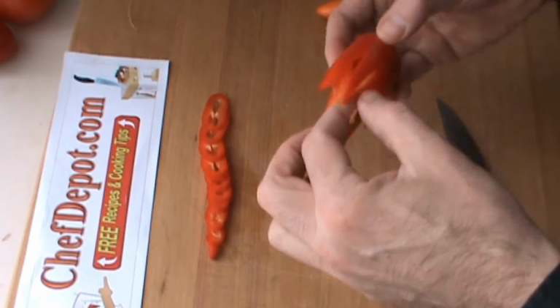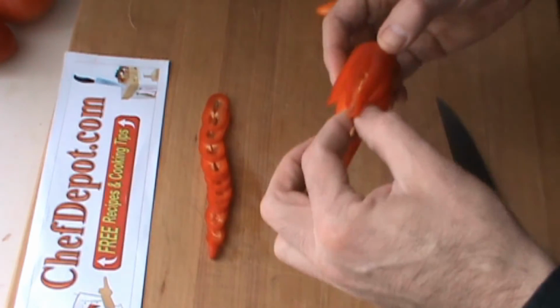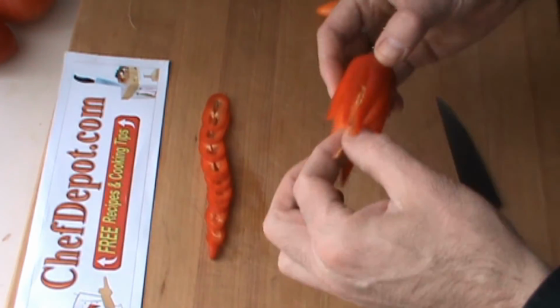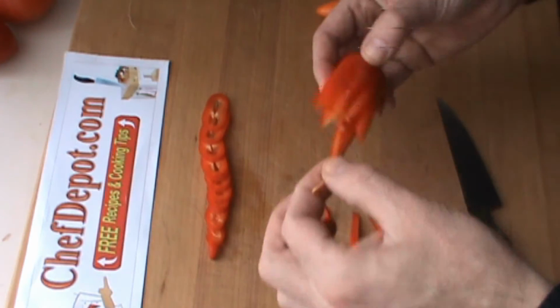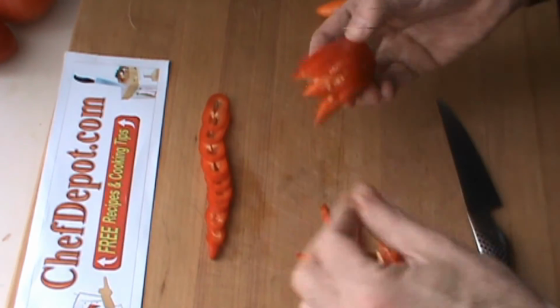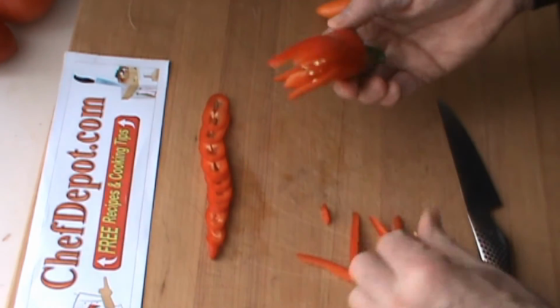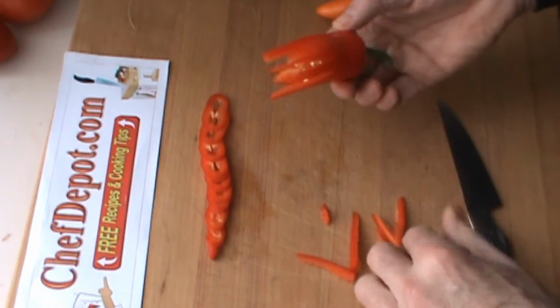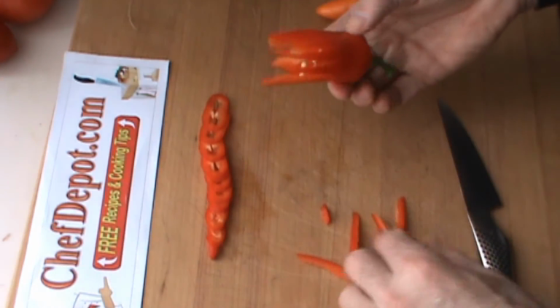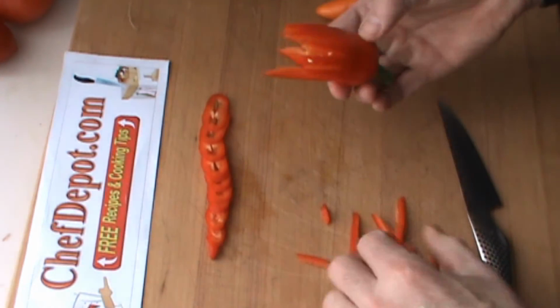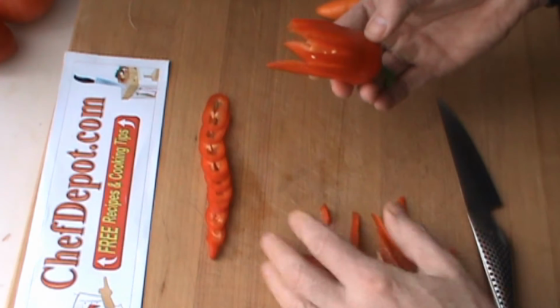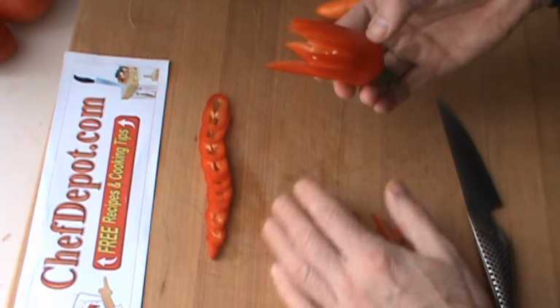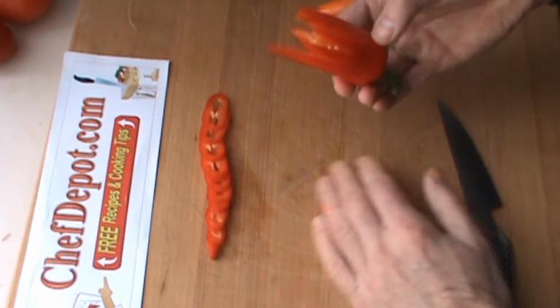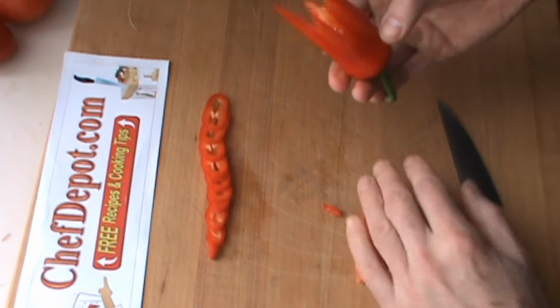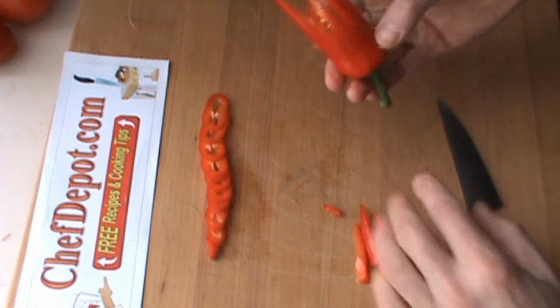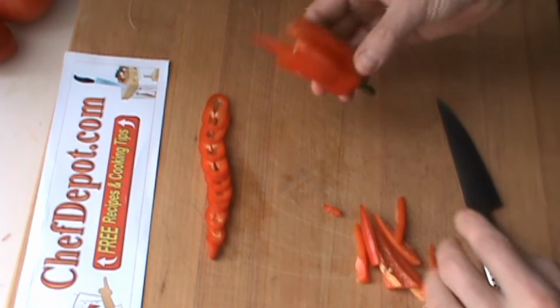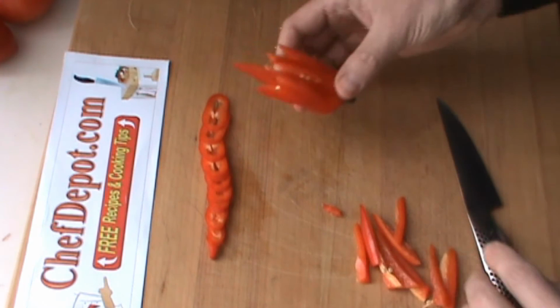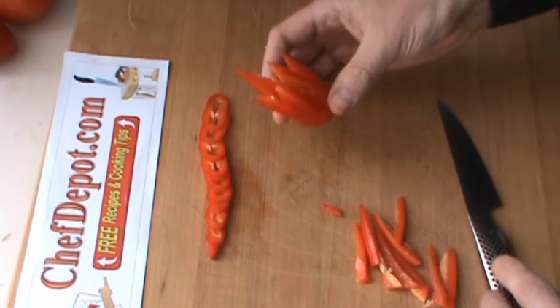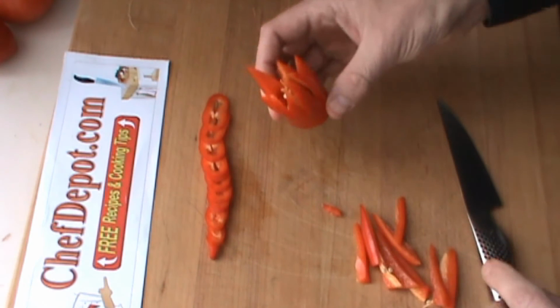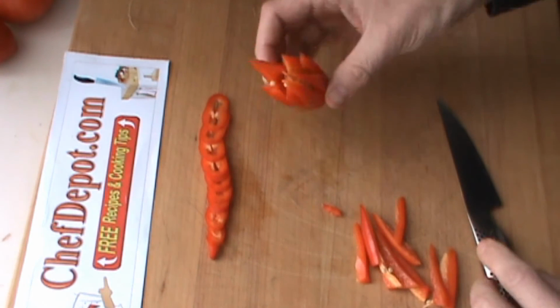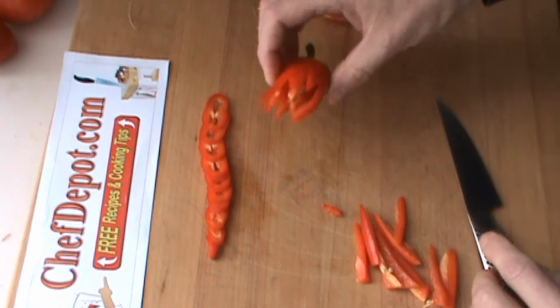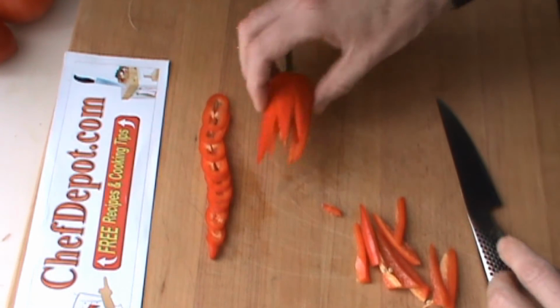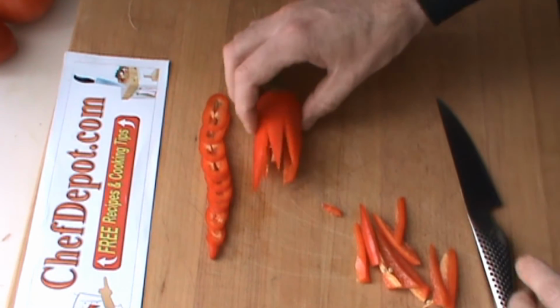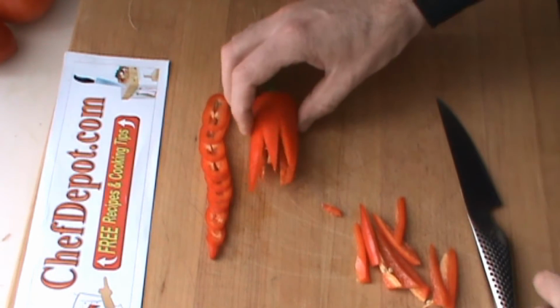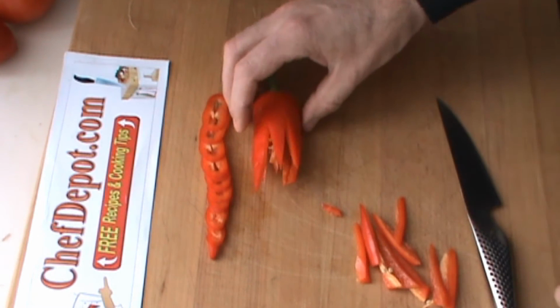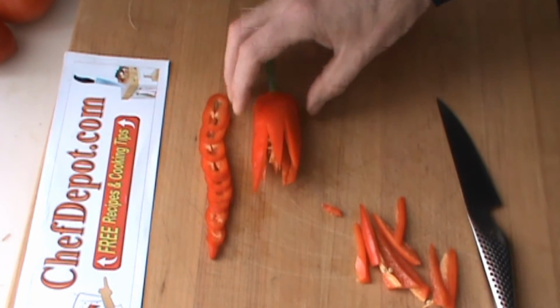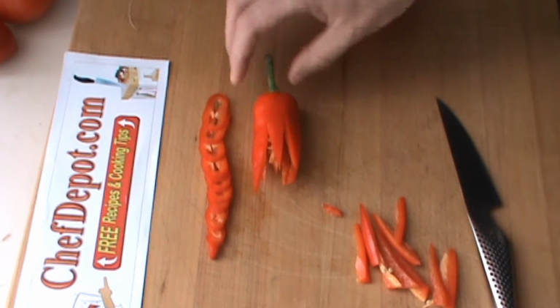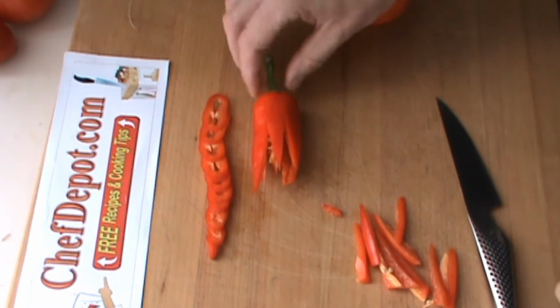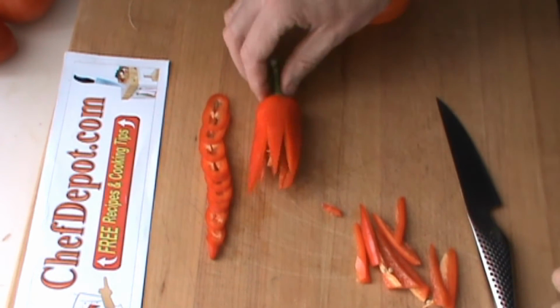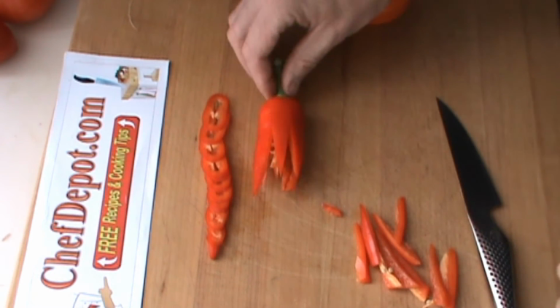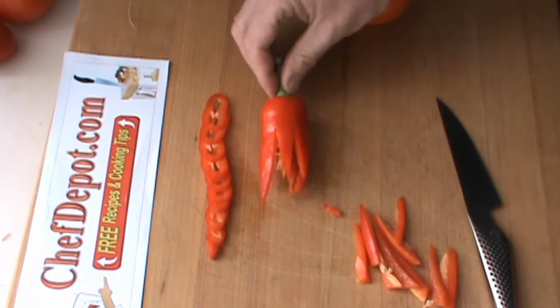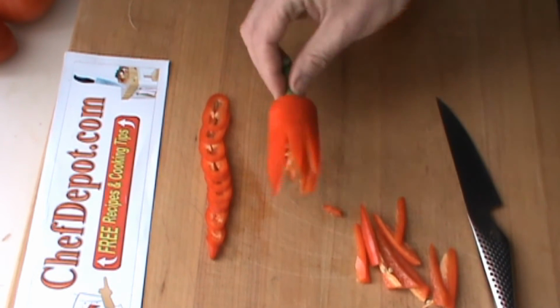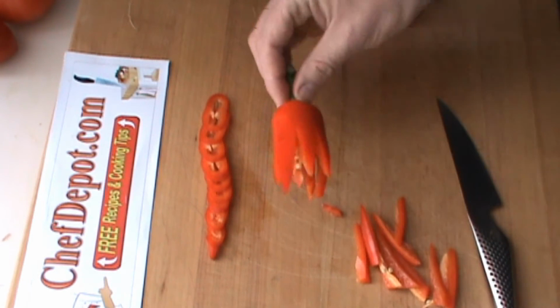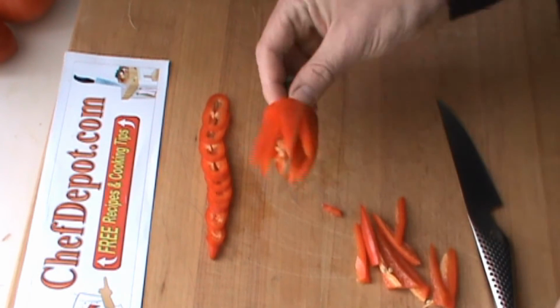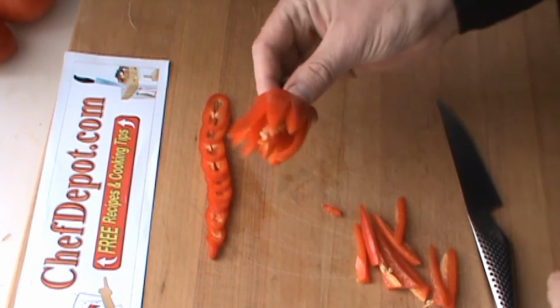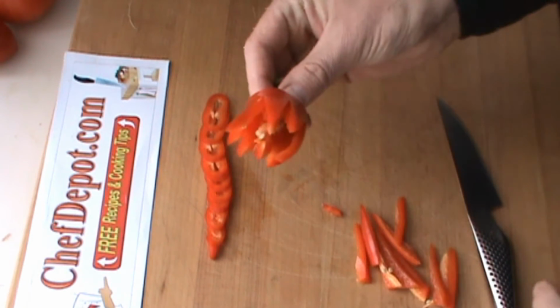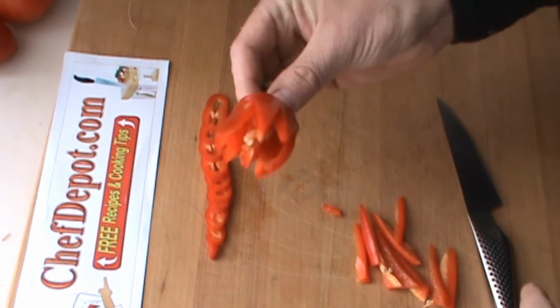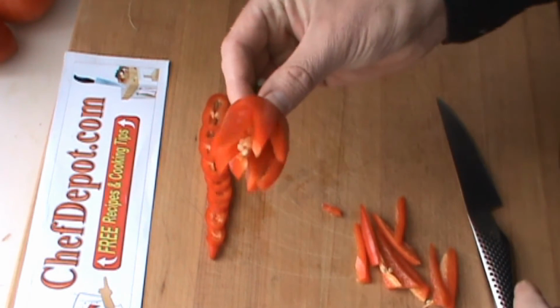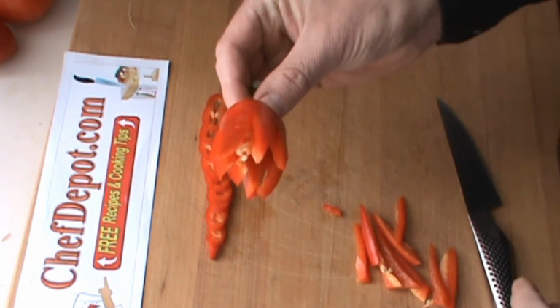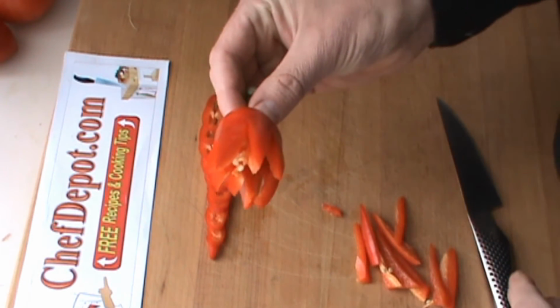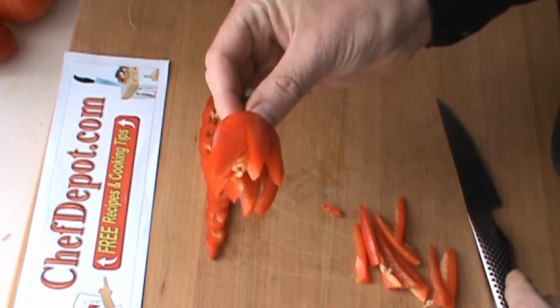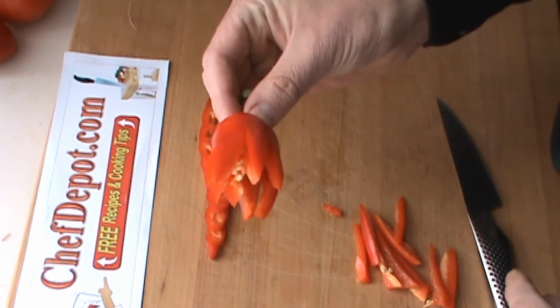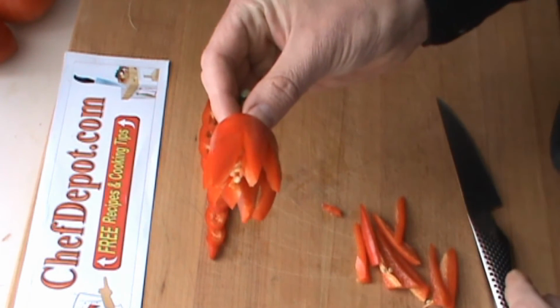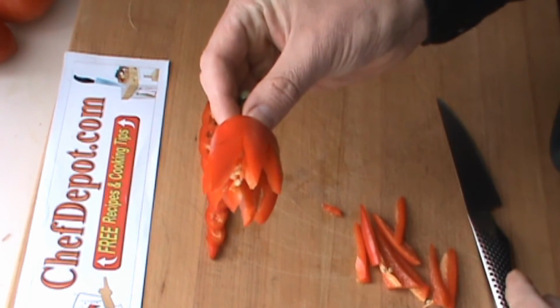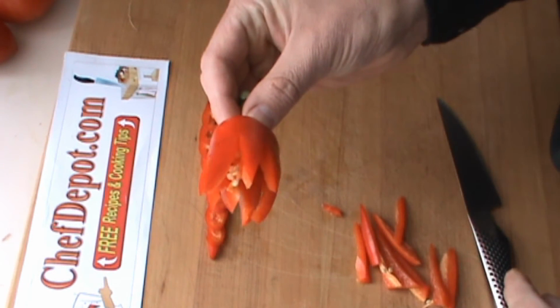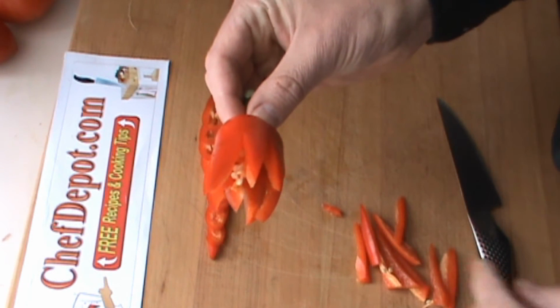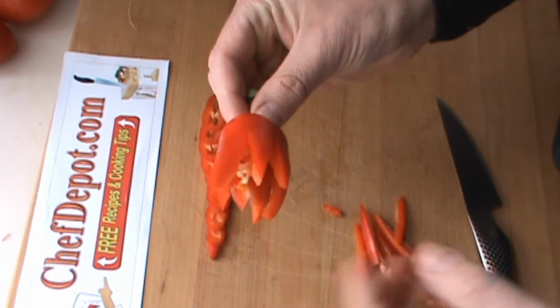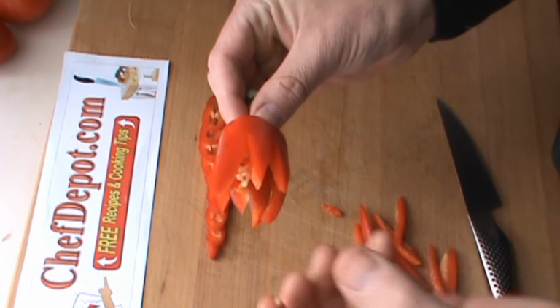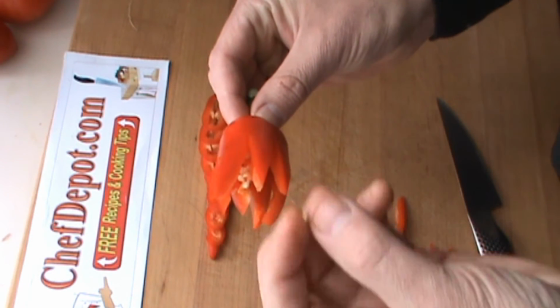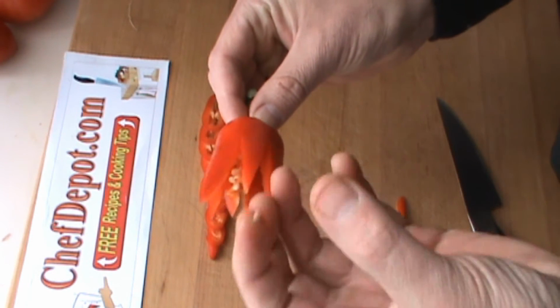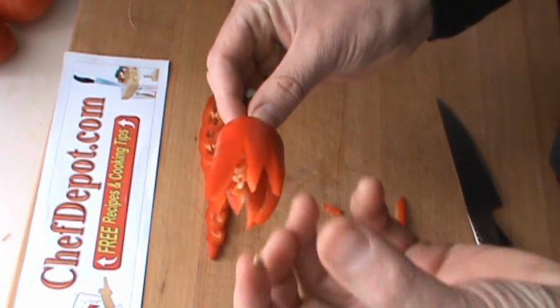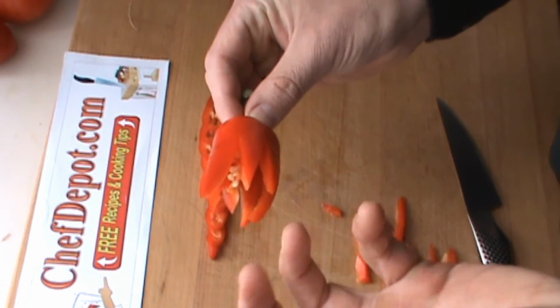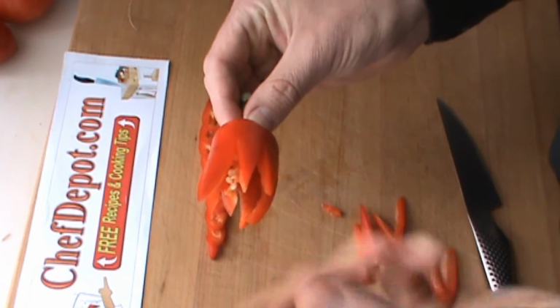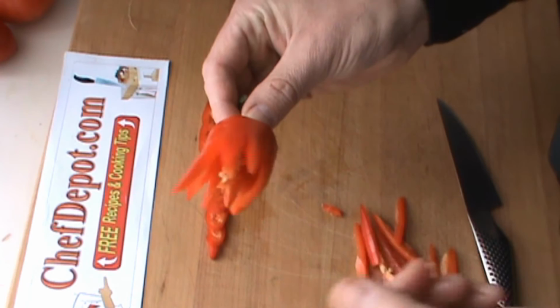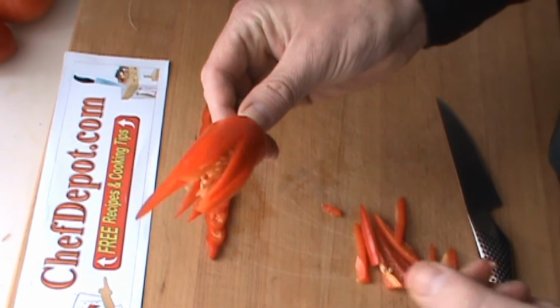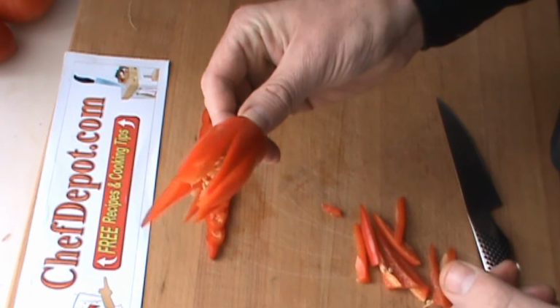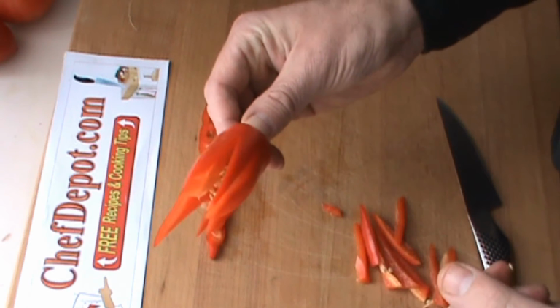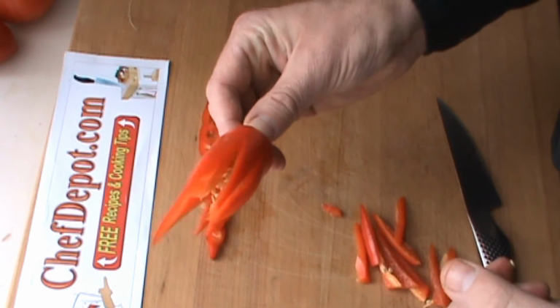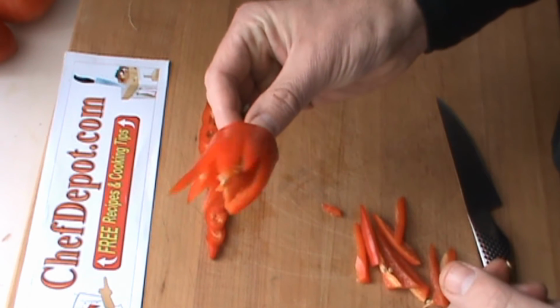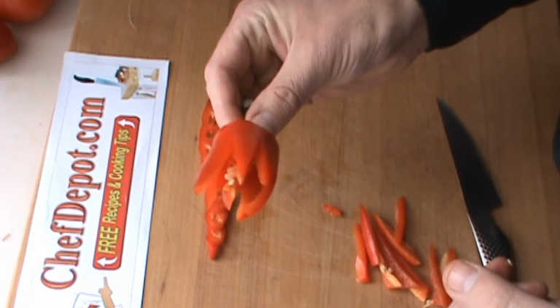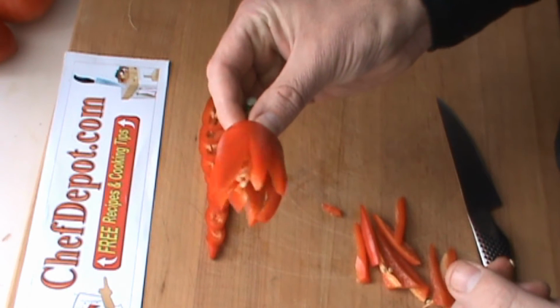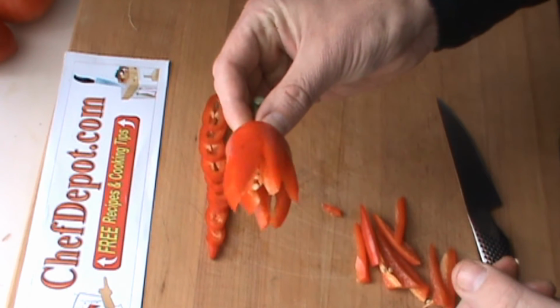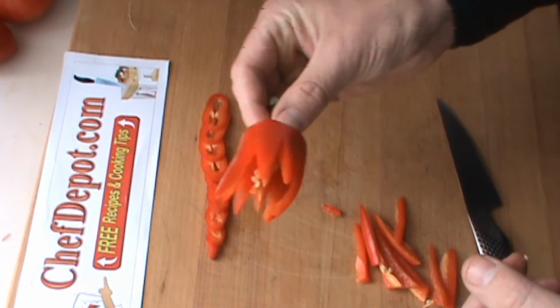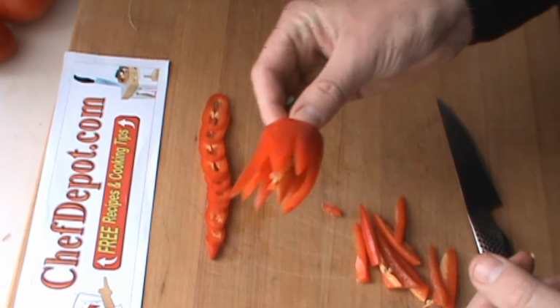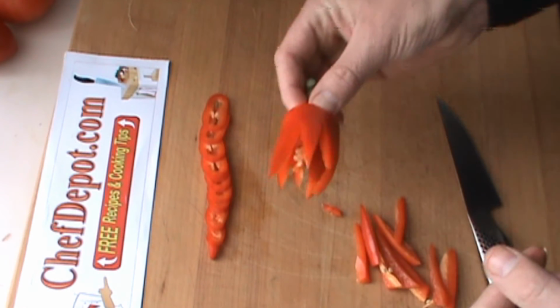Wow, that thing's sharp. There's my flower — that would puff open and curl a little bit if you put it in nice cold water.